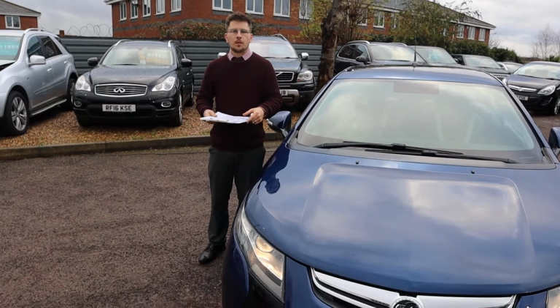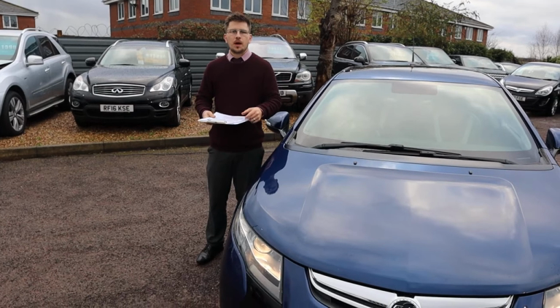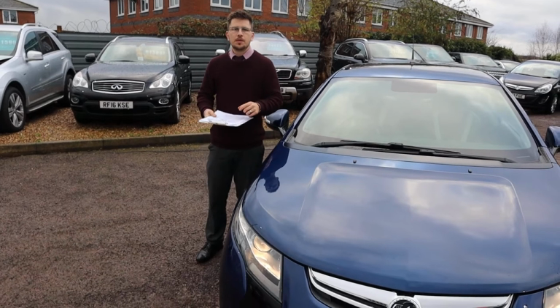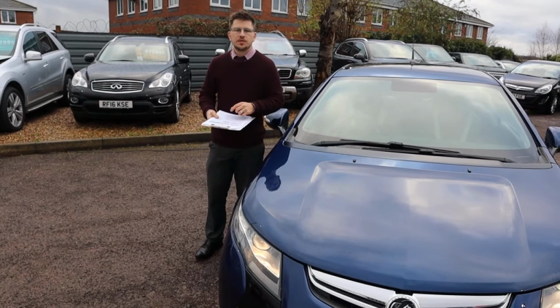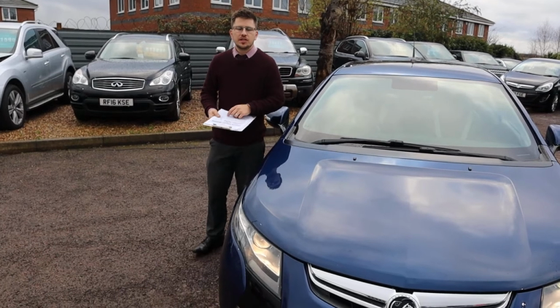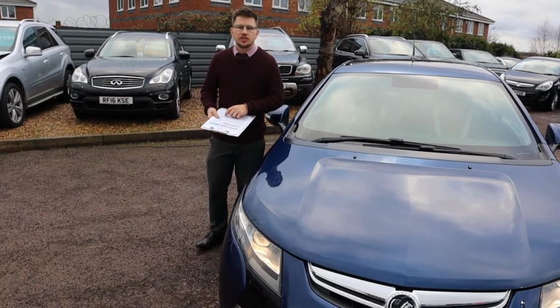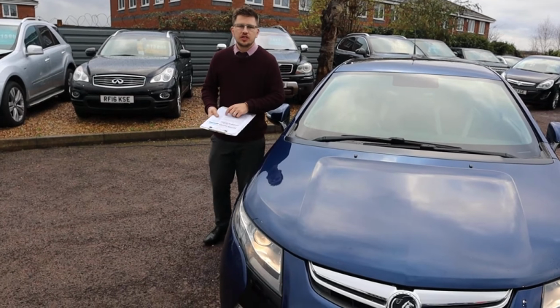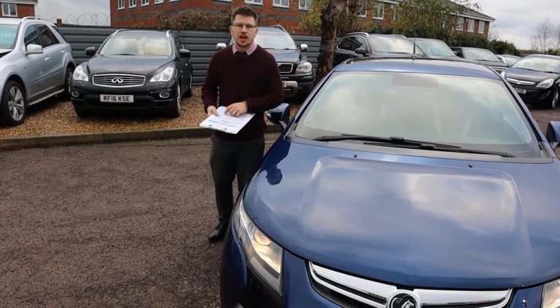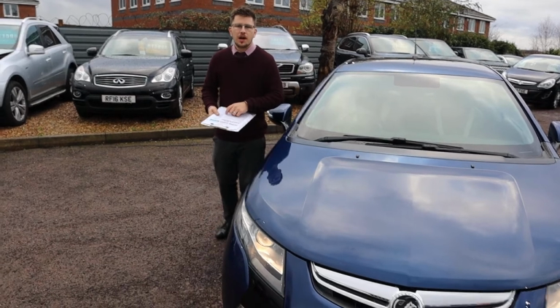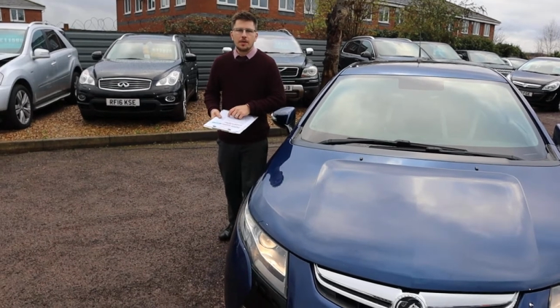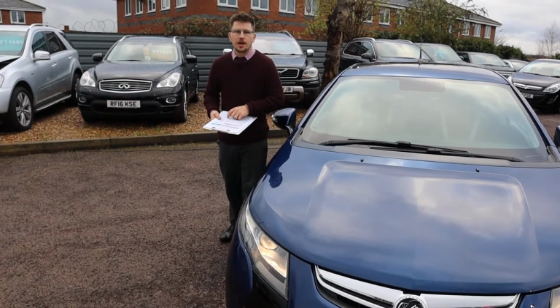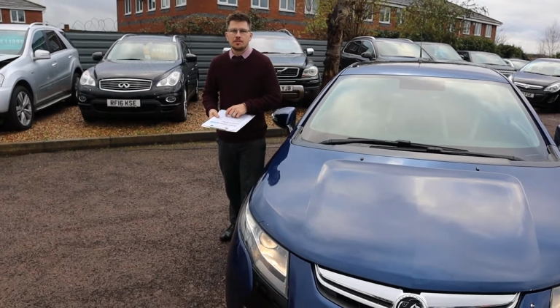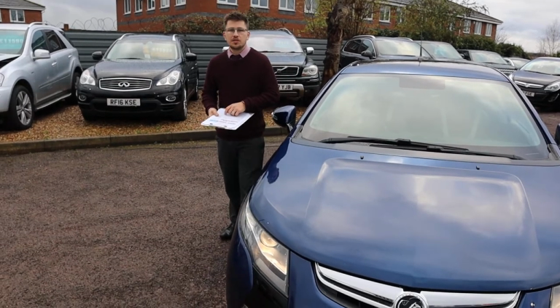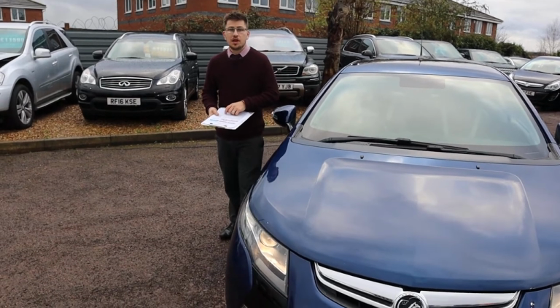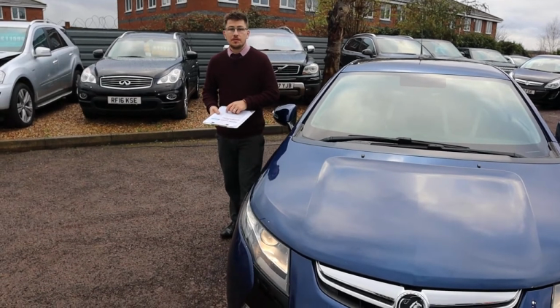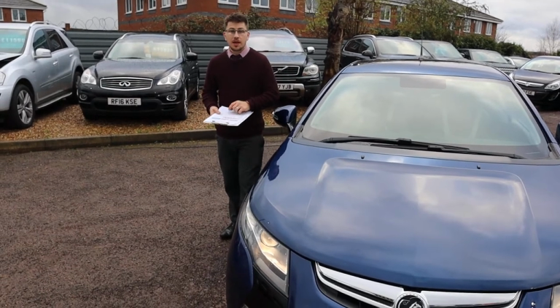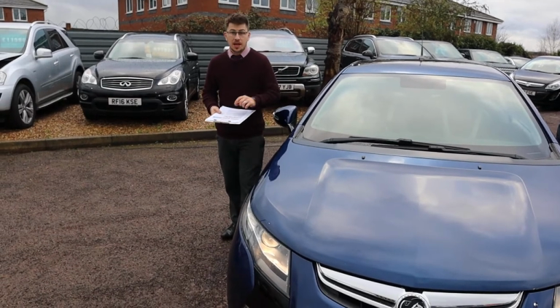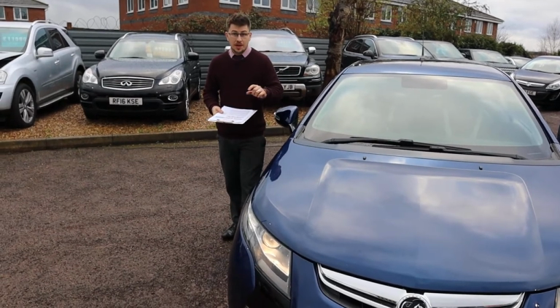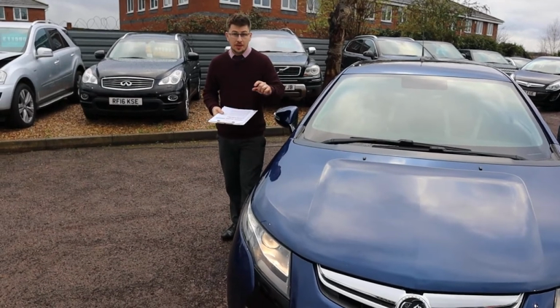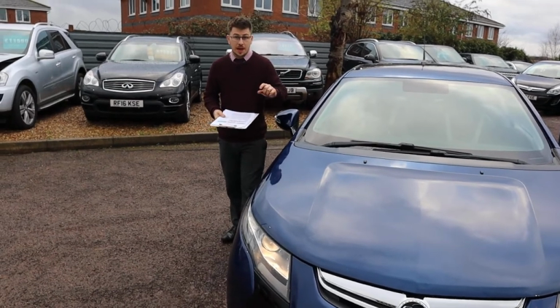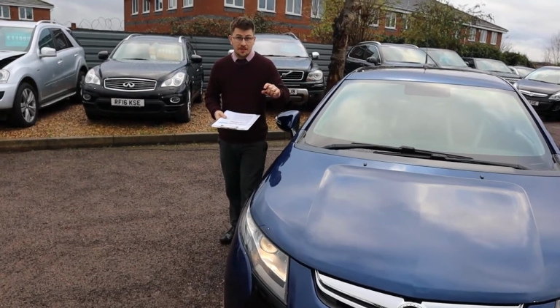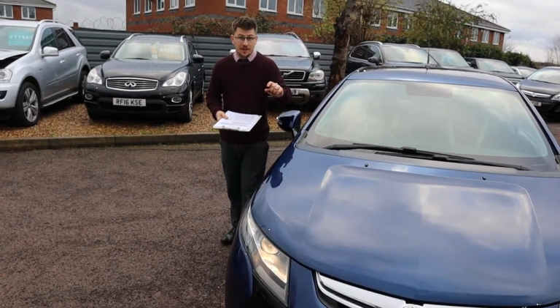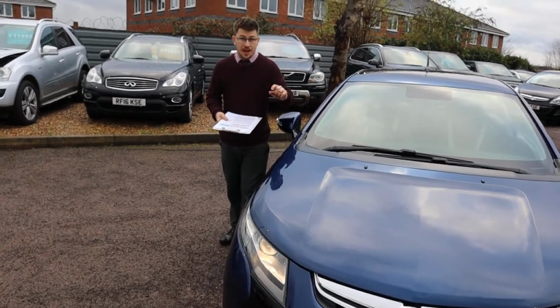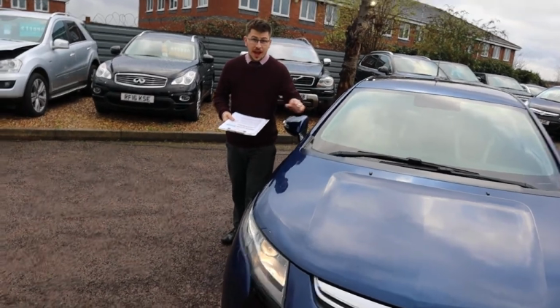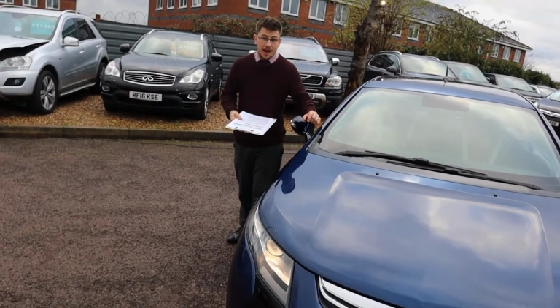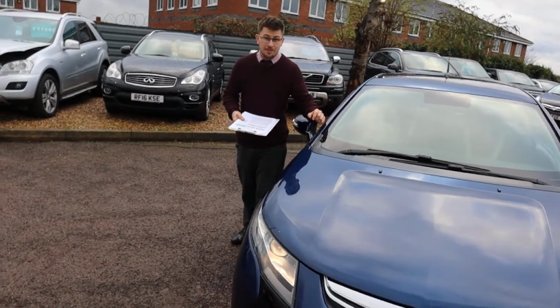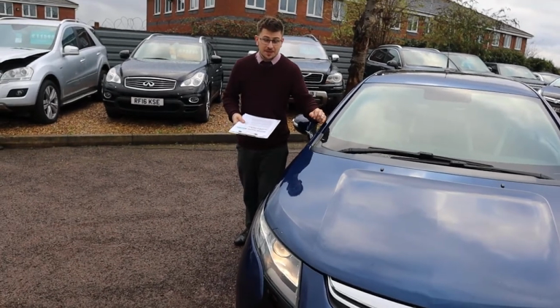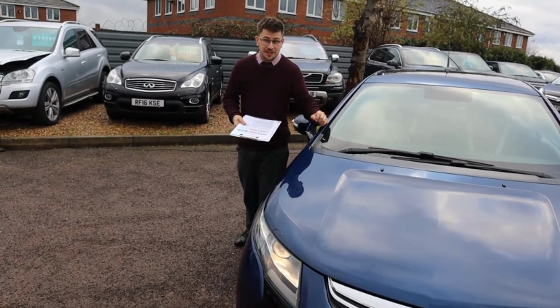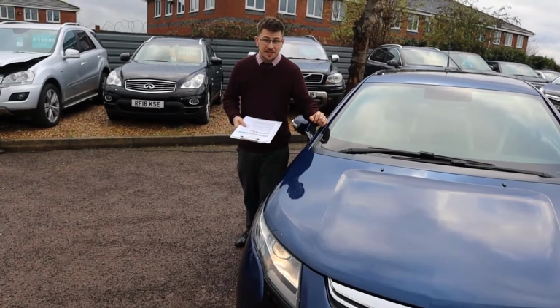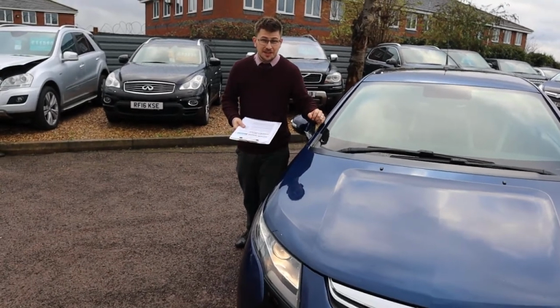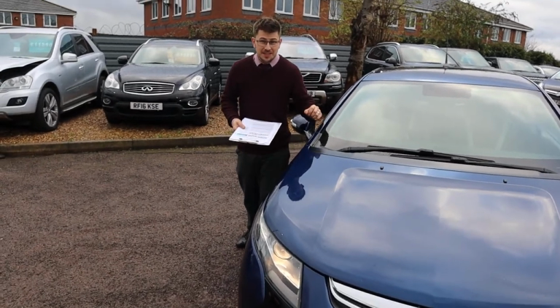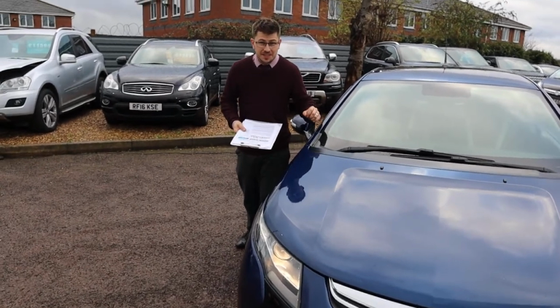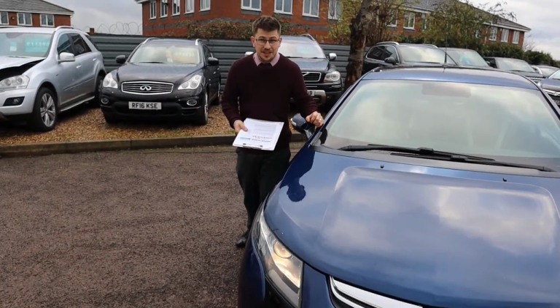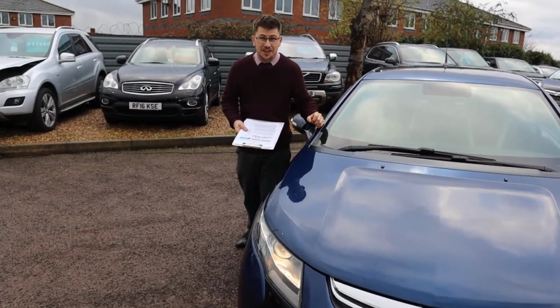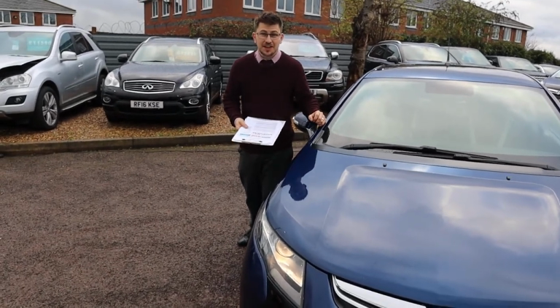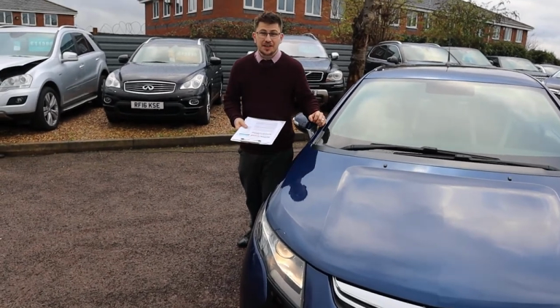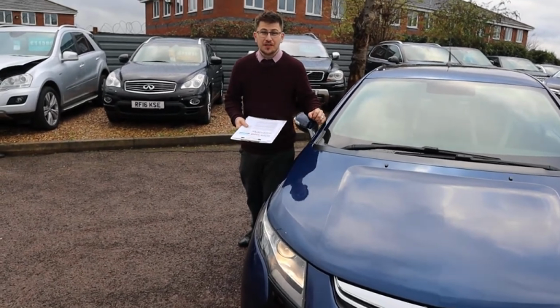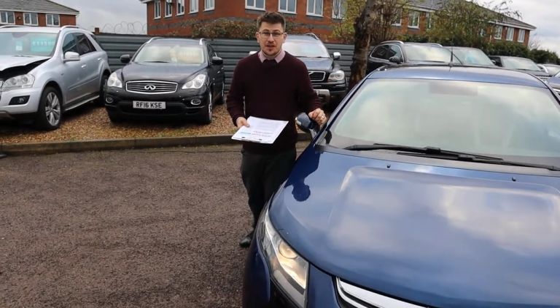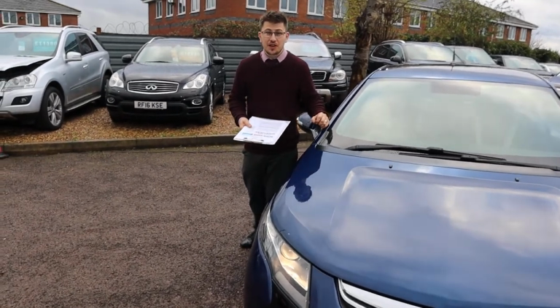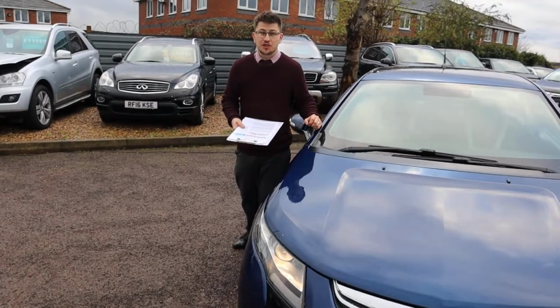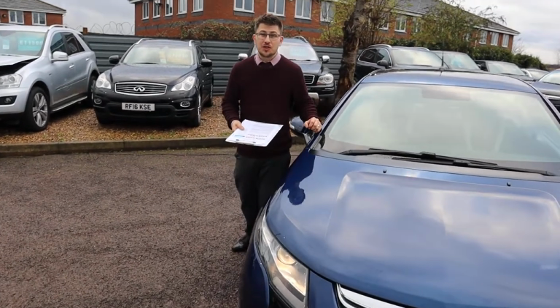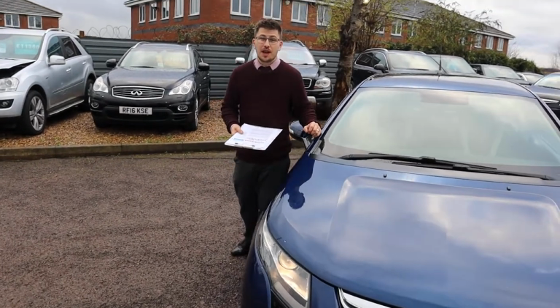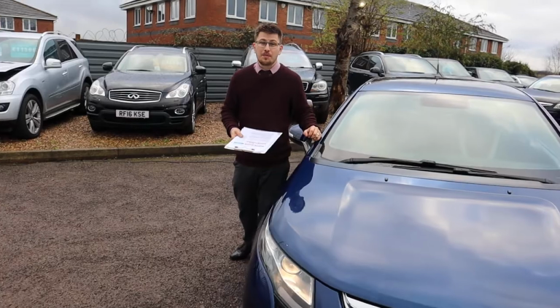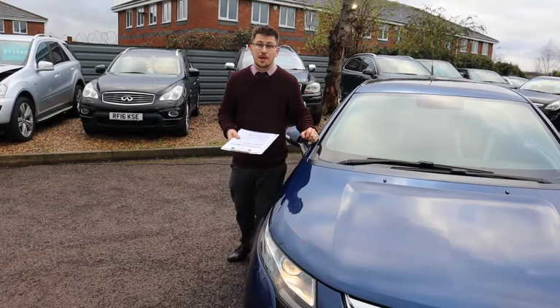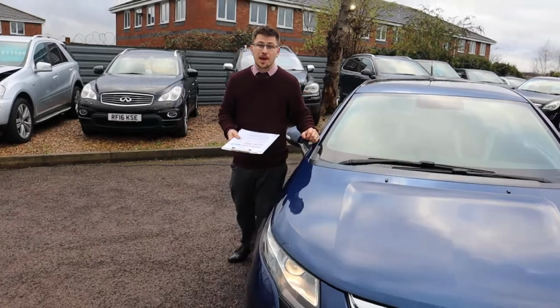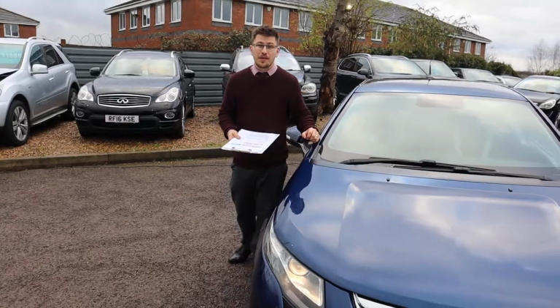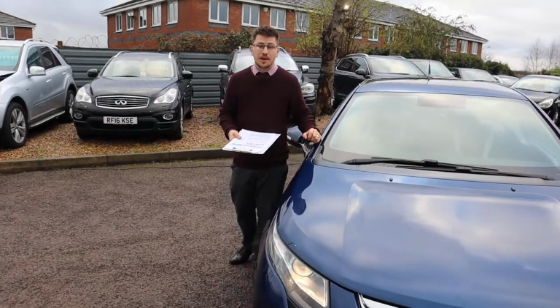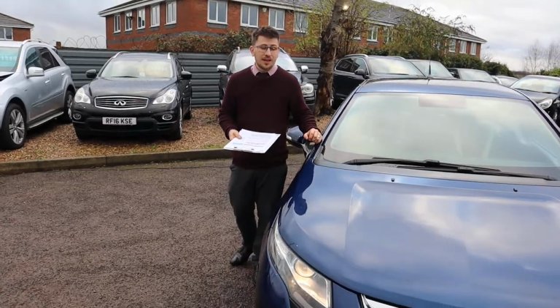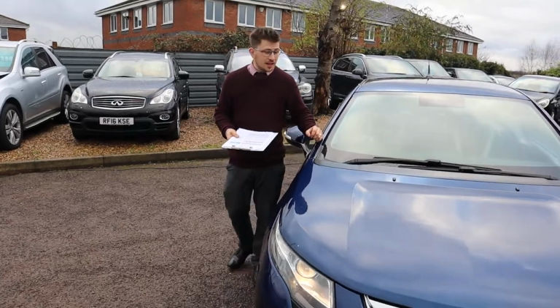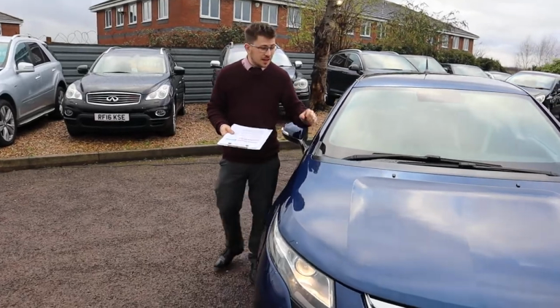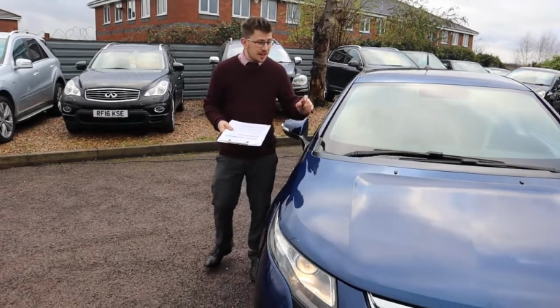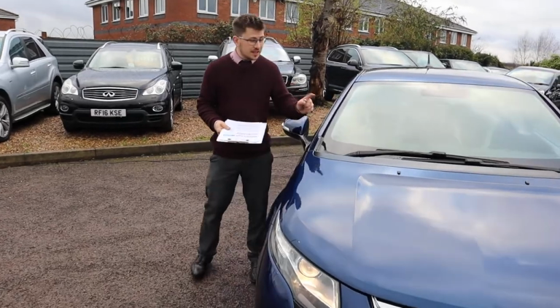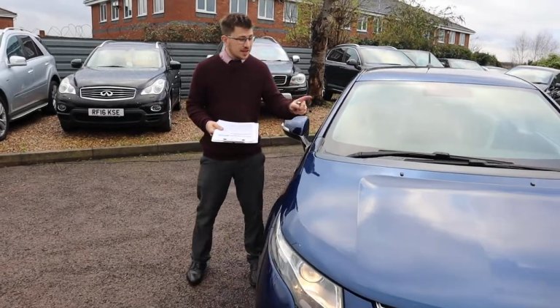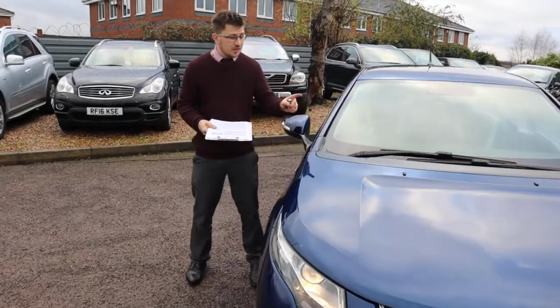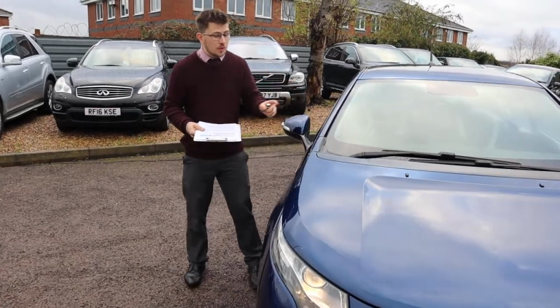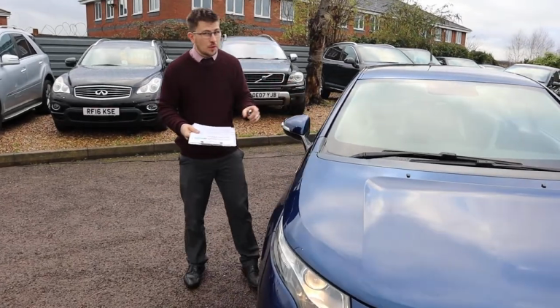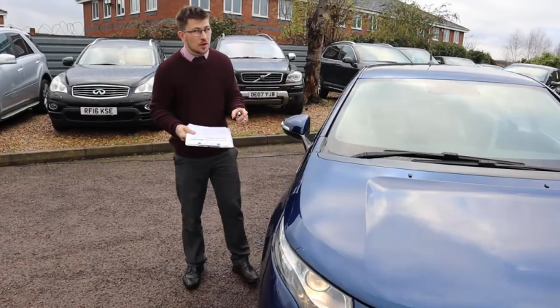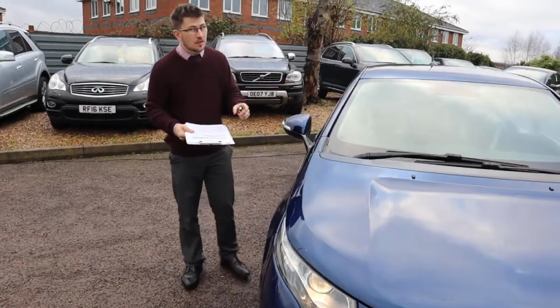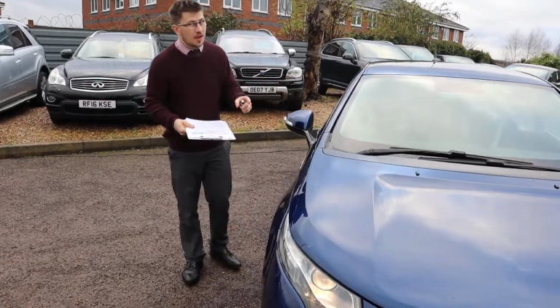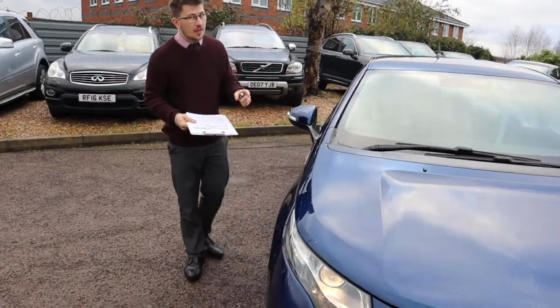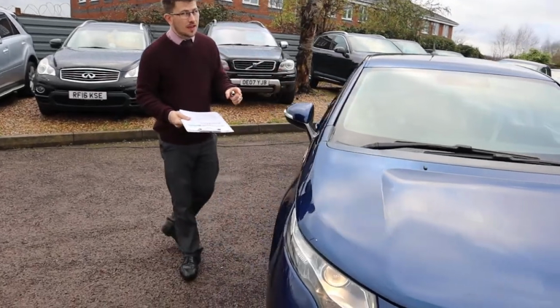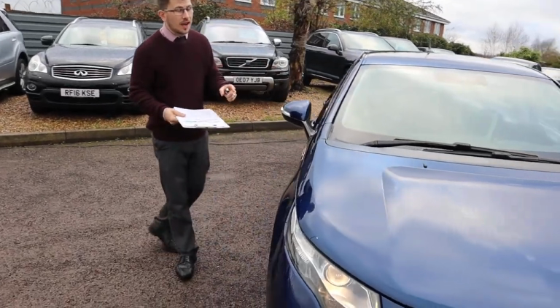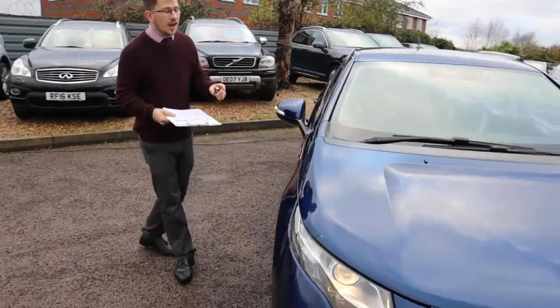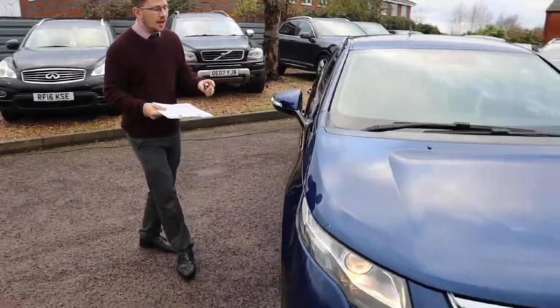Welcome to Country Car, my name's Tom. Here we have an absolutely stunning Vauxhall Ampera. Let's give you a walk around the car.